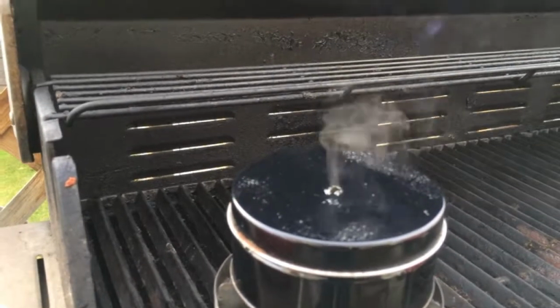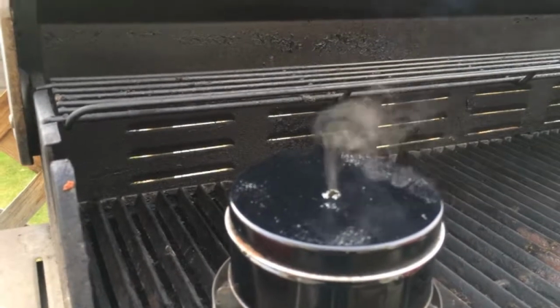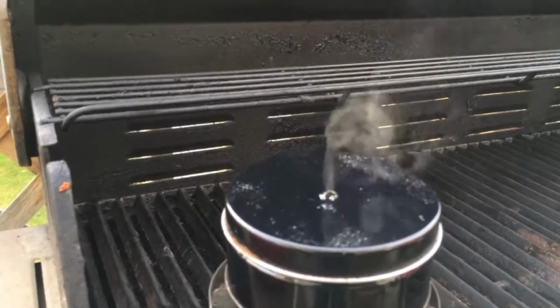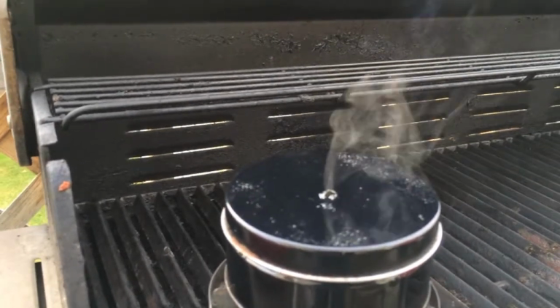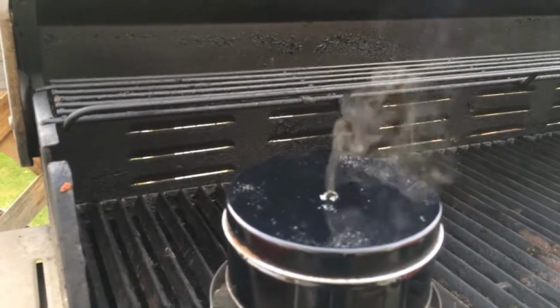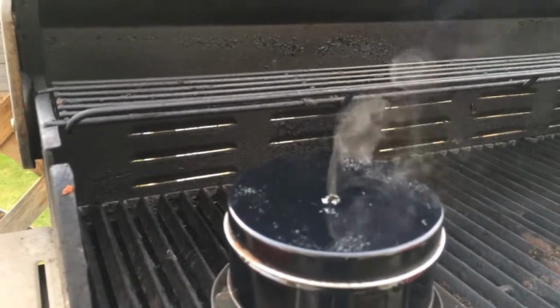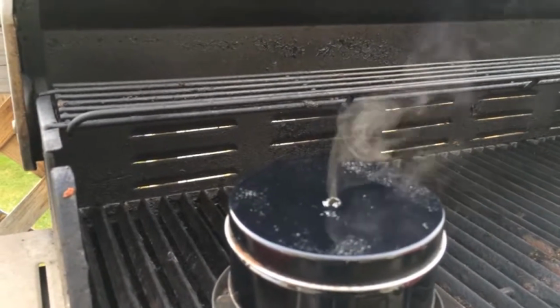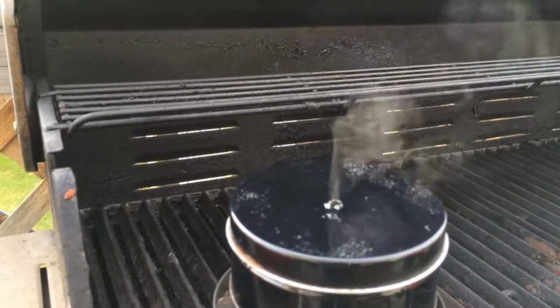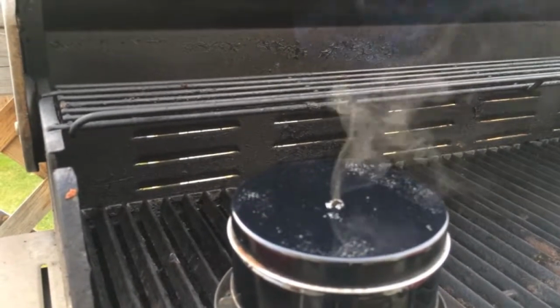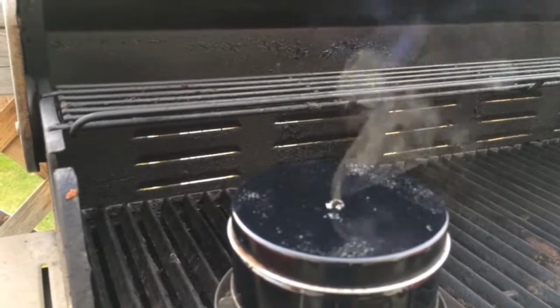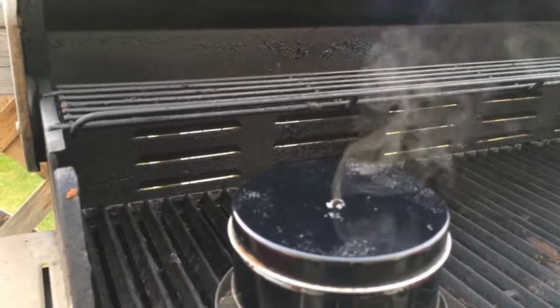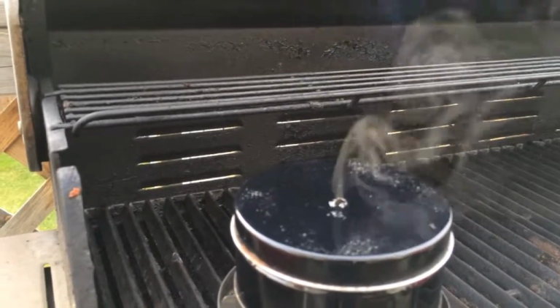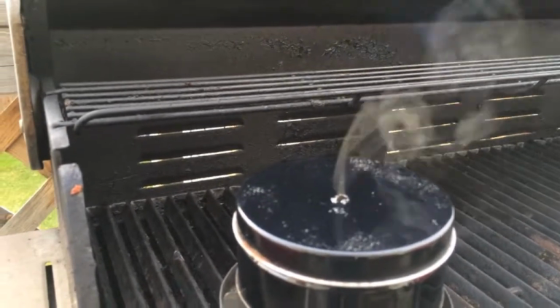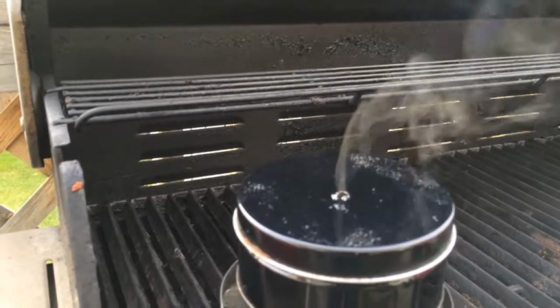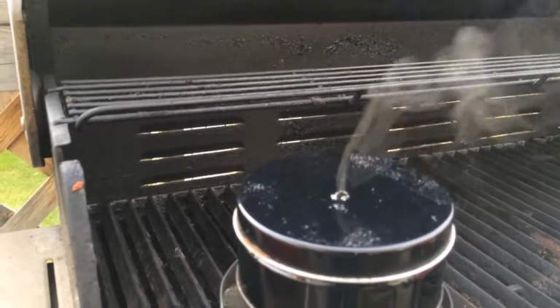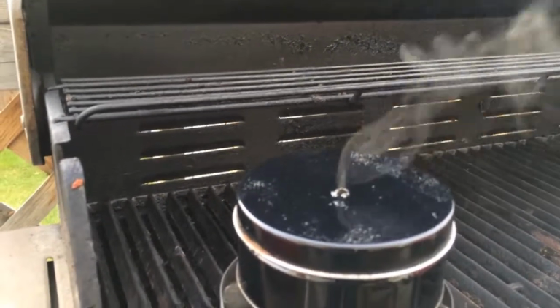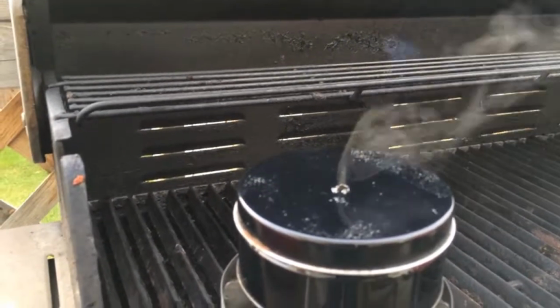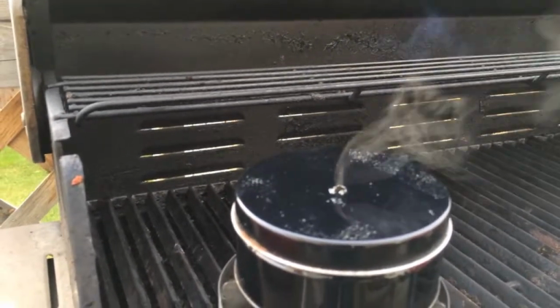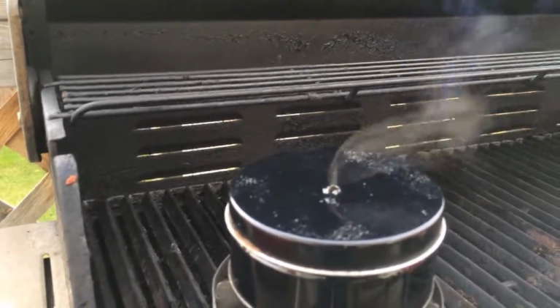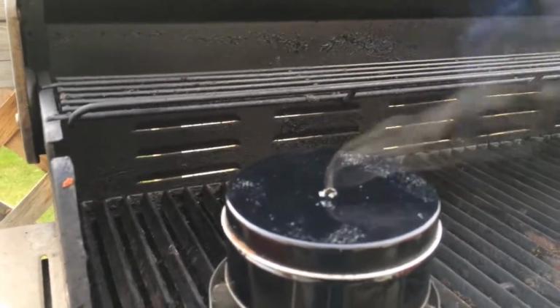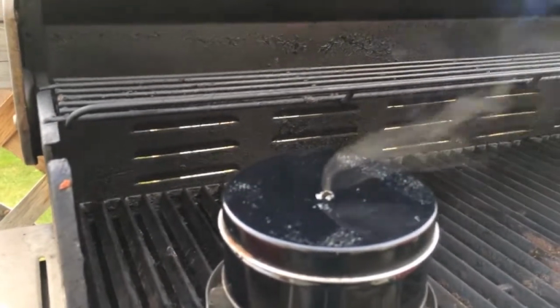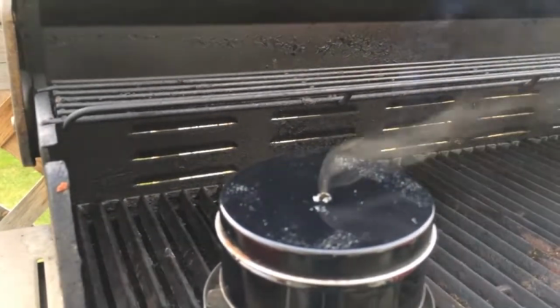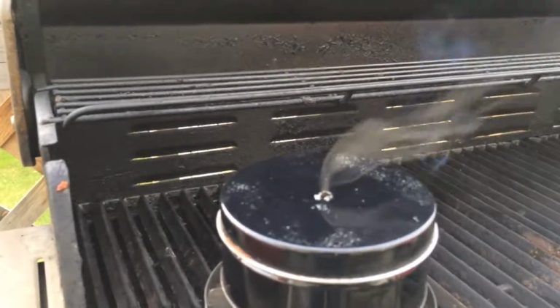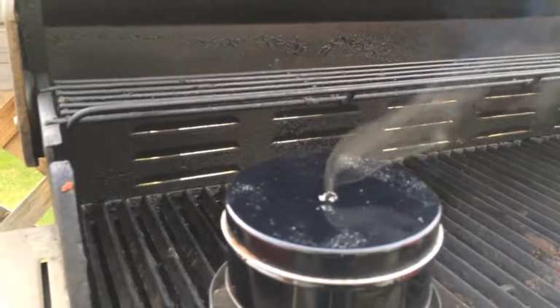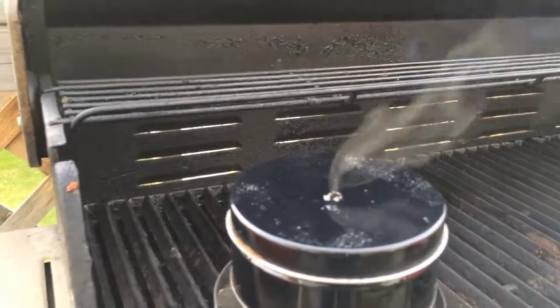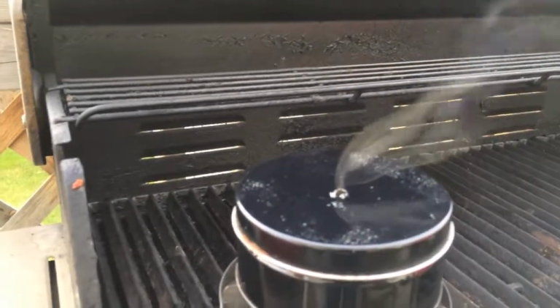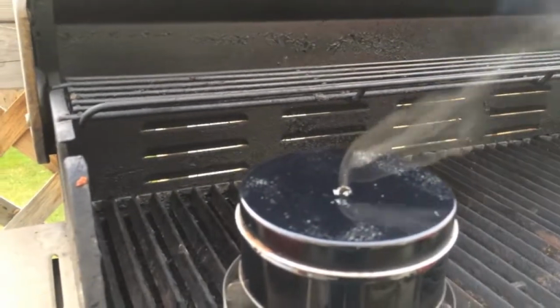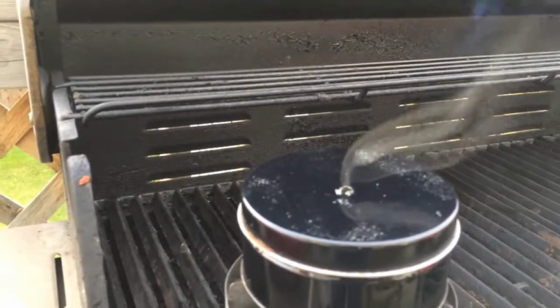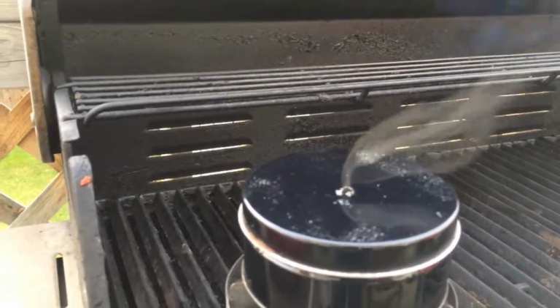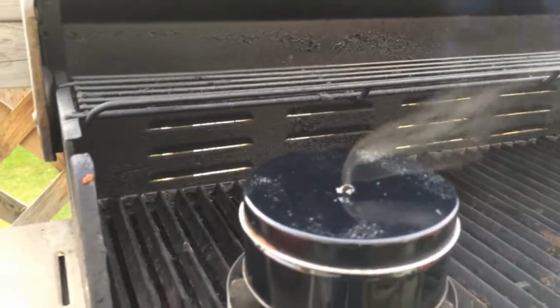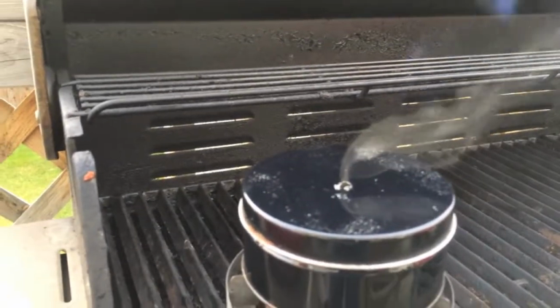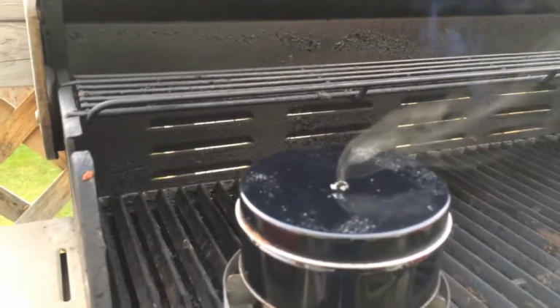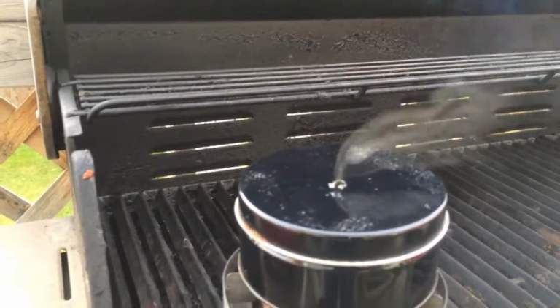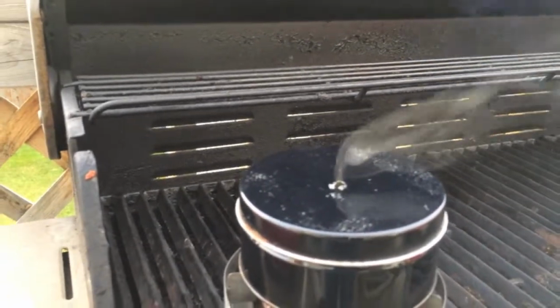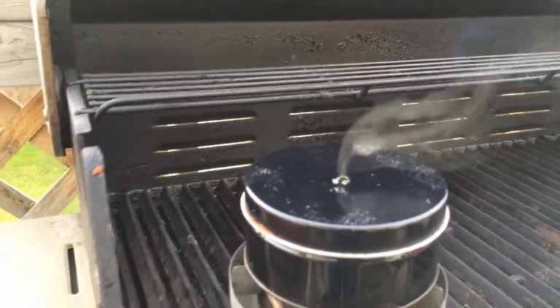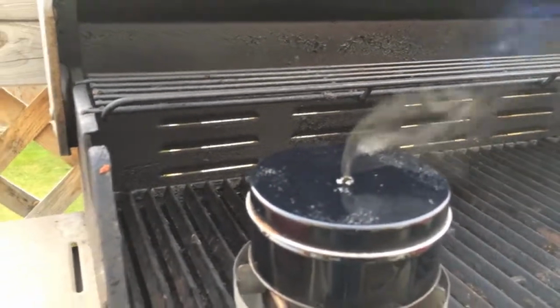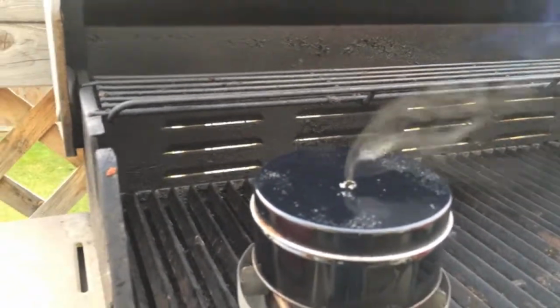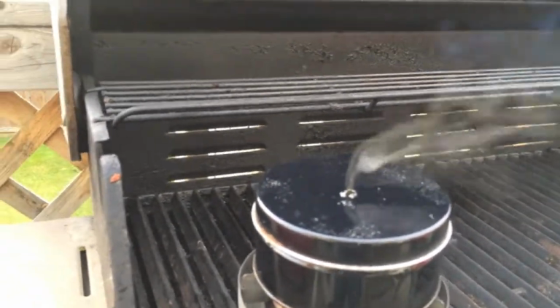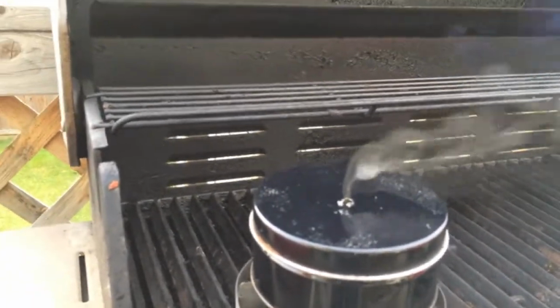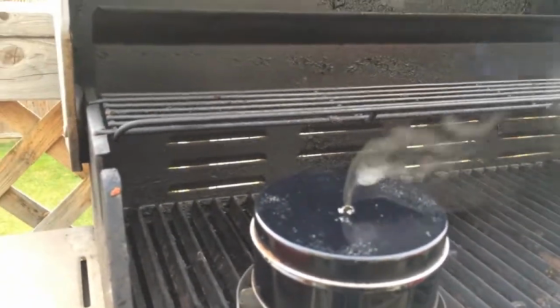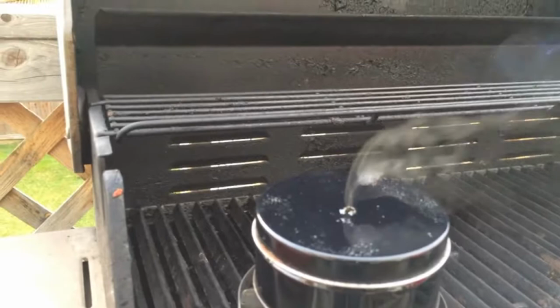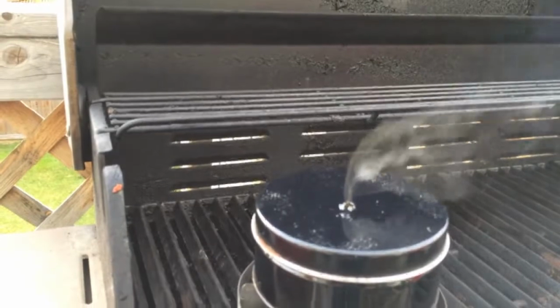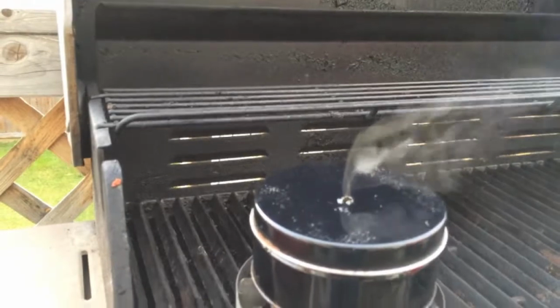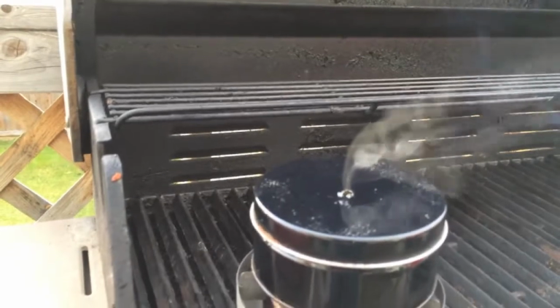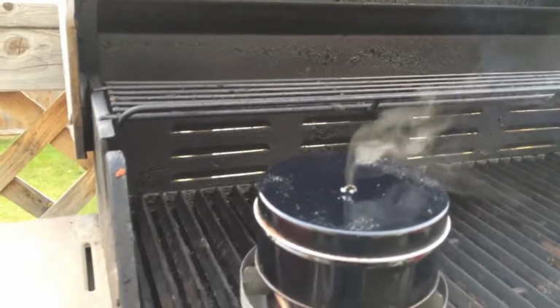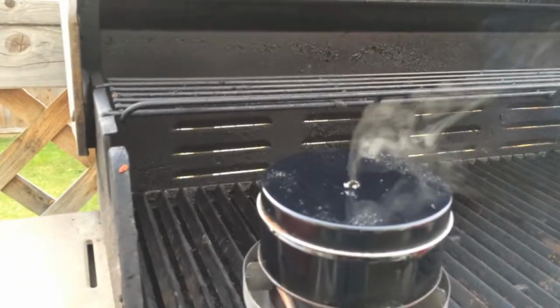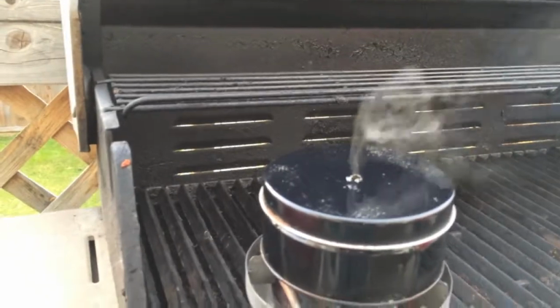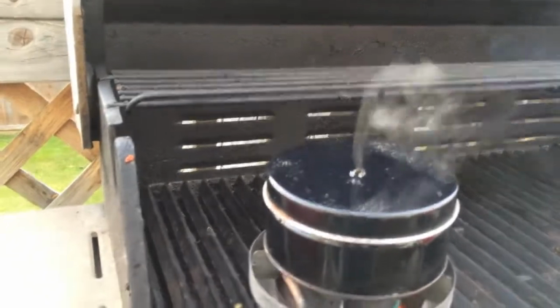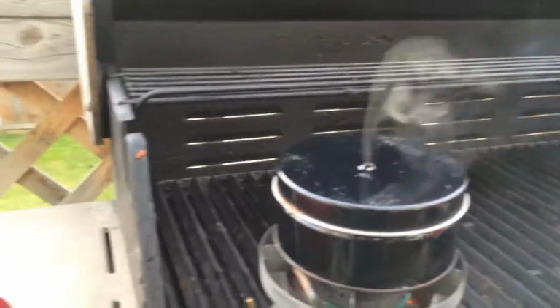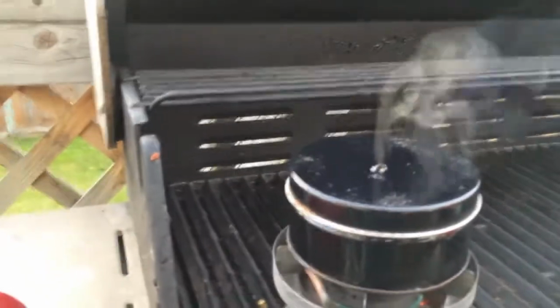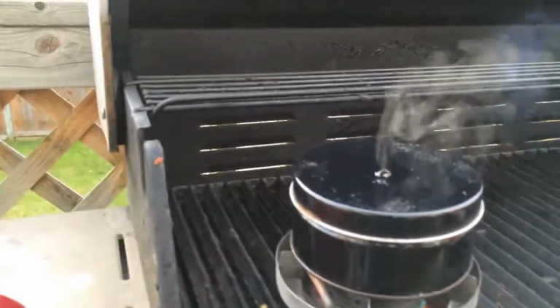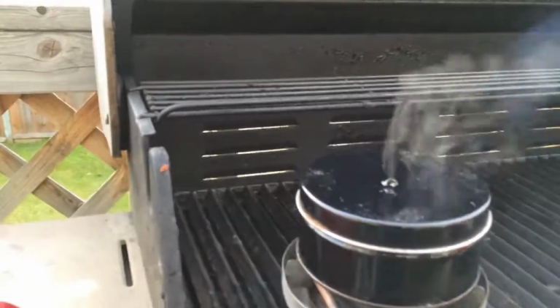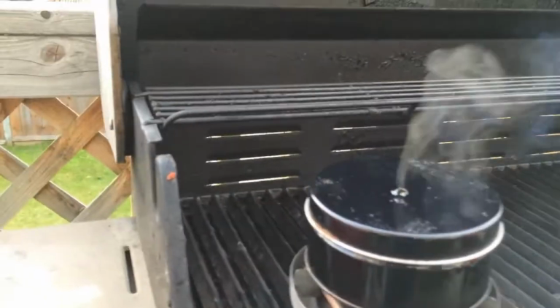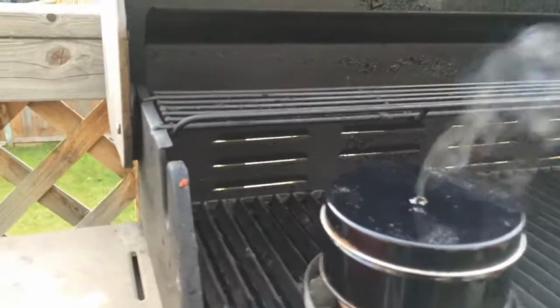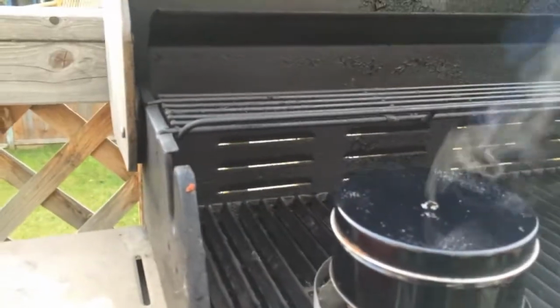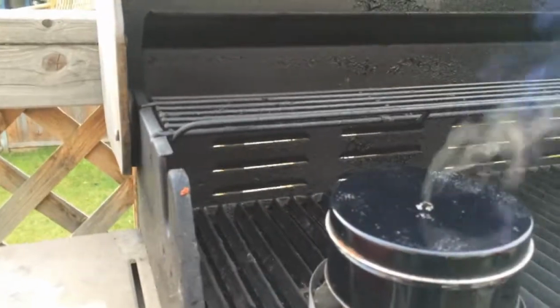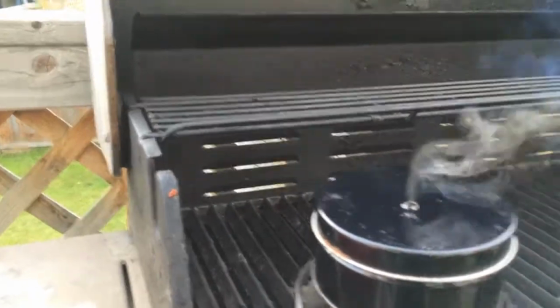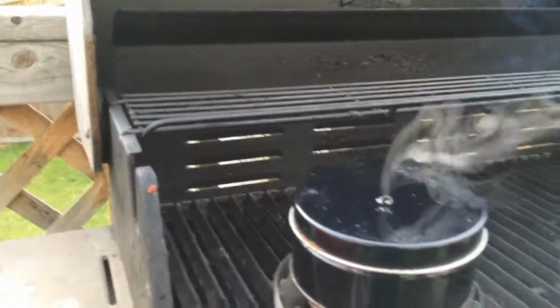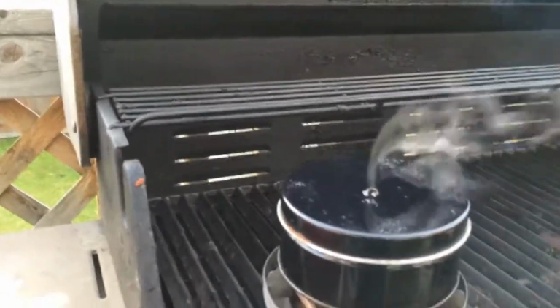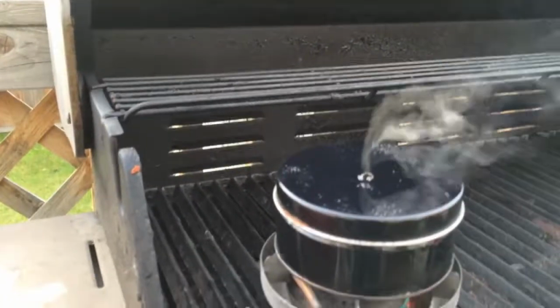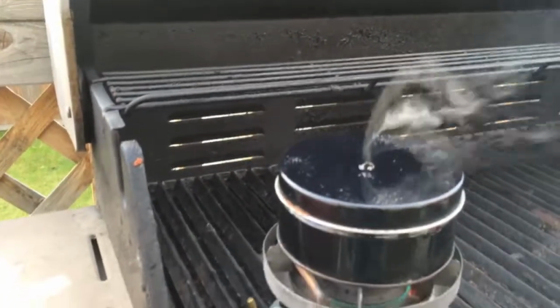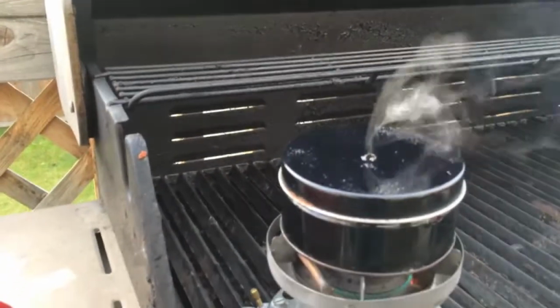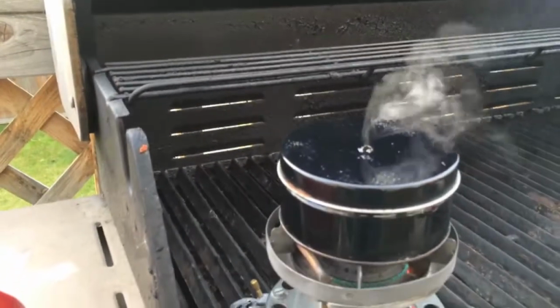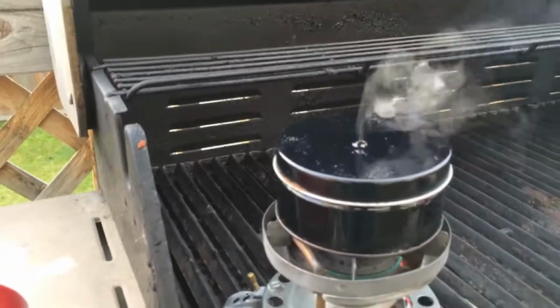Watch that smoke. What's the smoke going to do? You're going to get a flame, right? It's getting lighter.